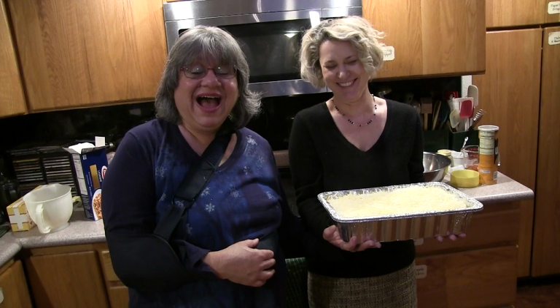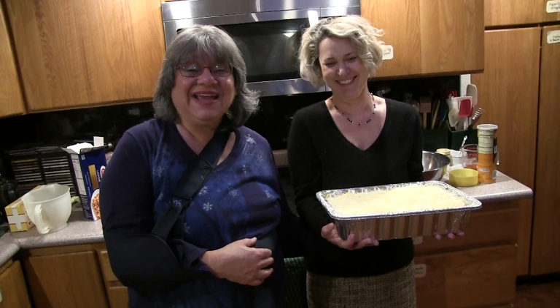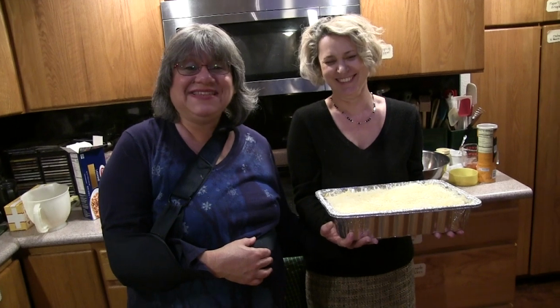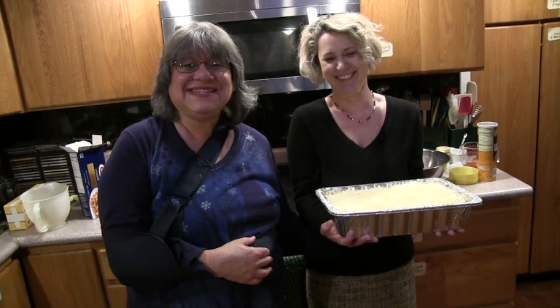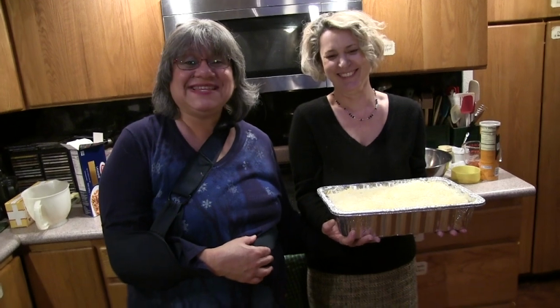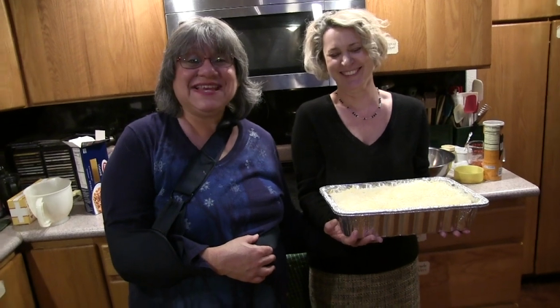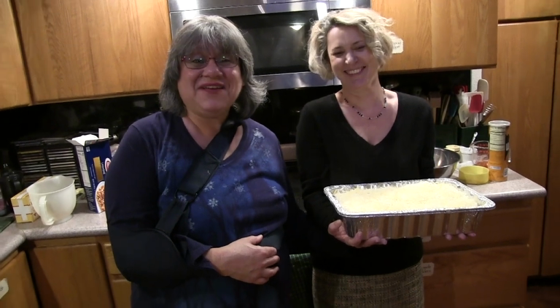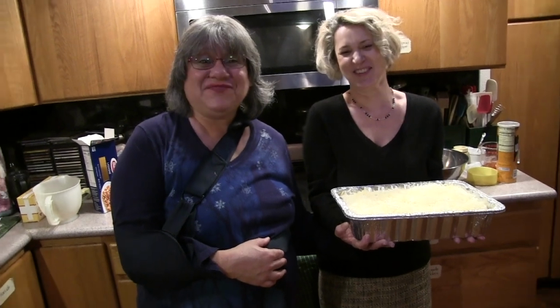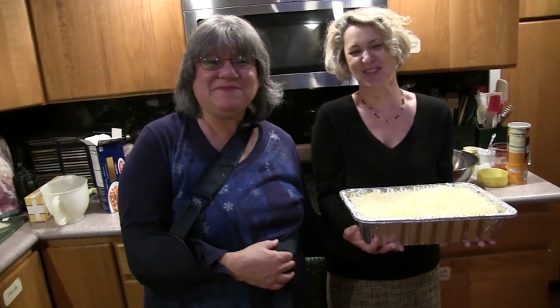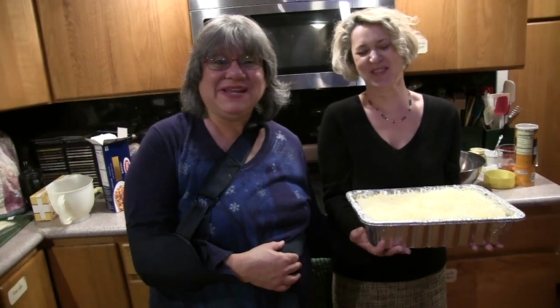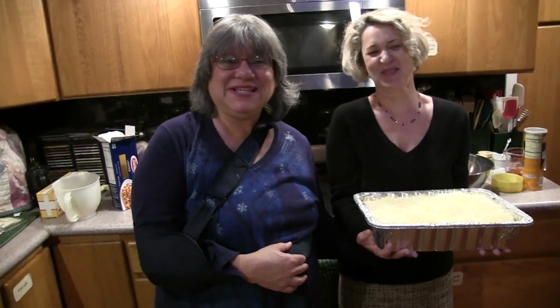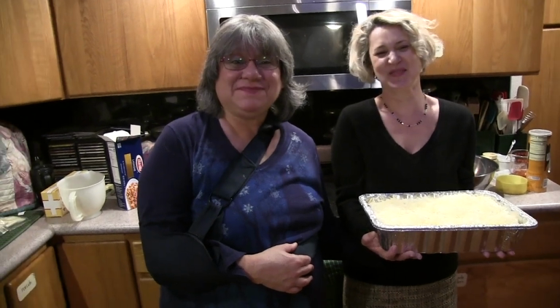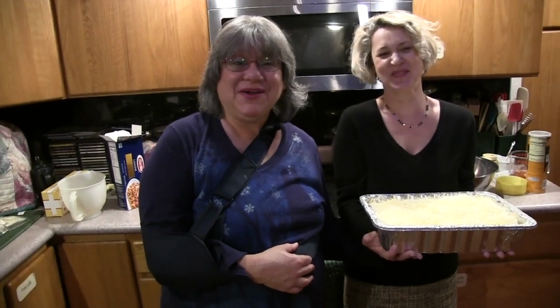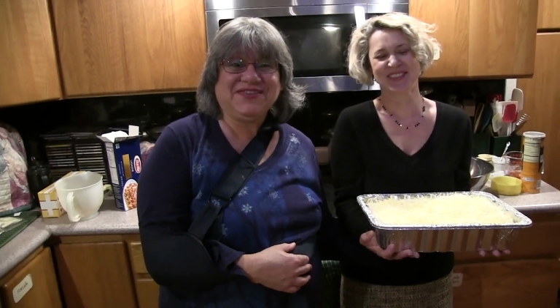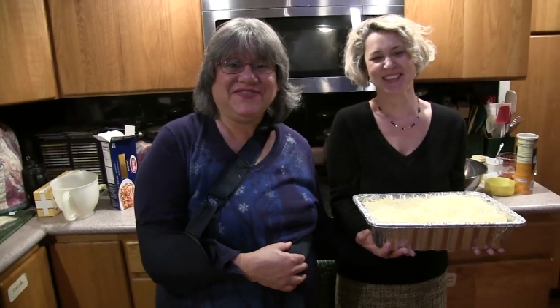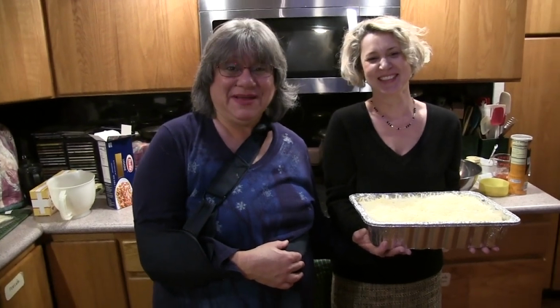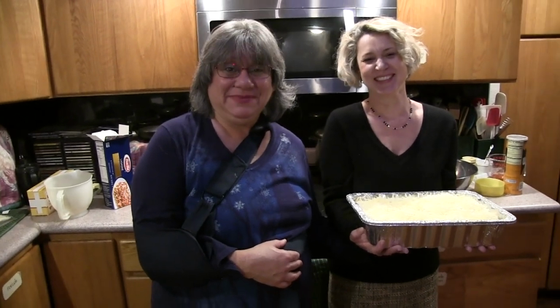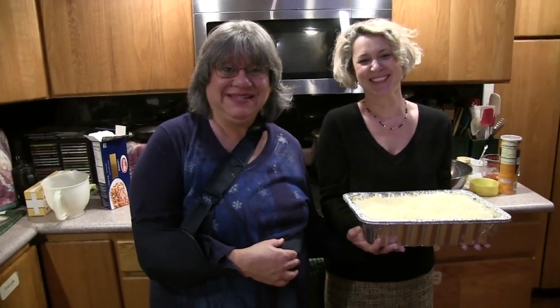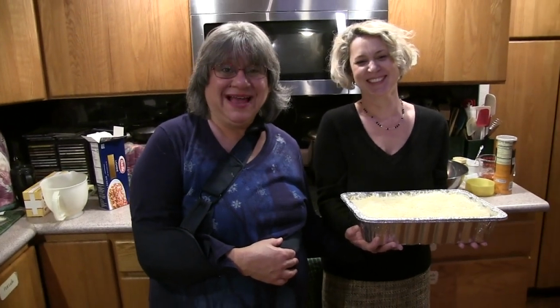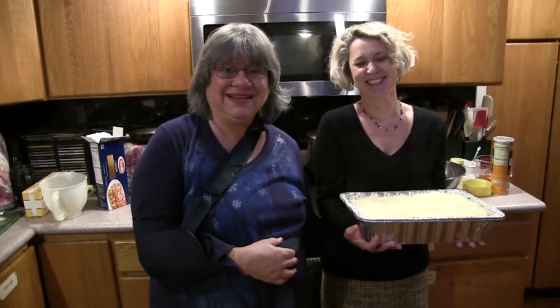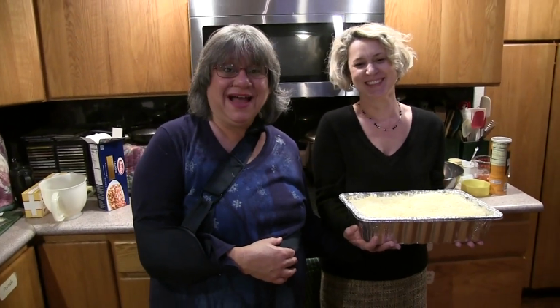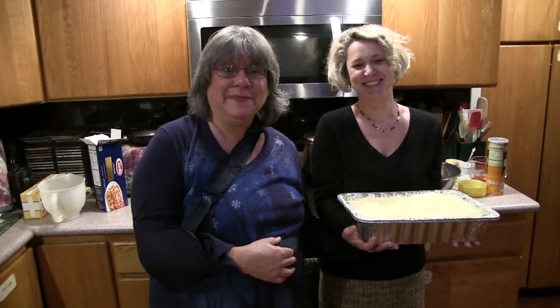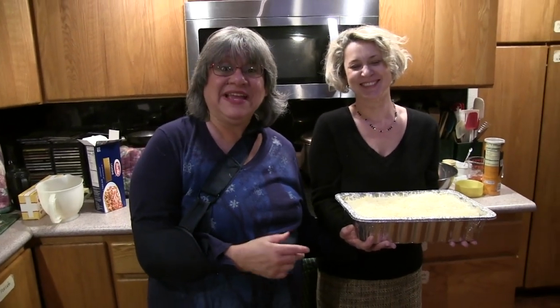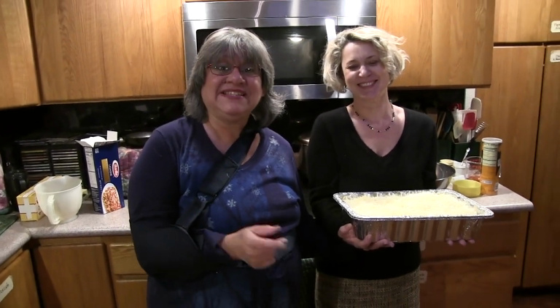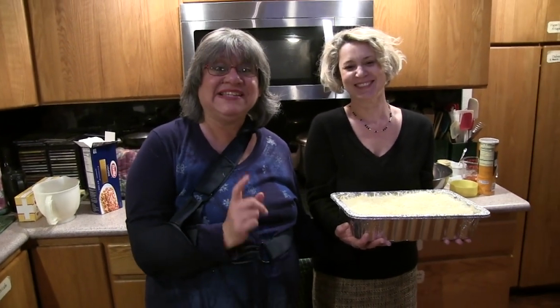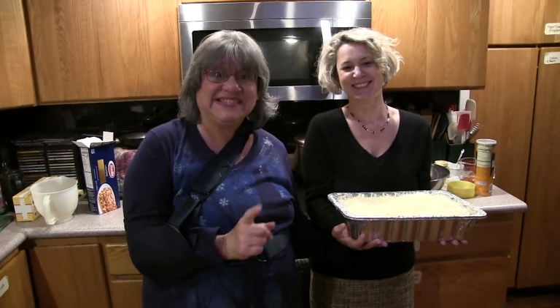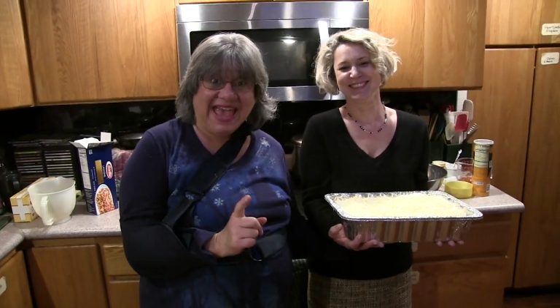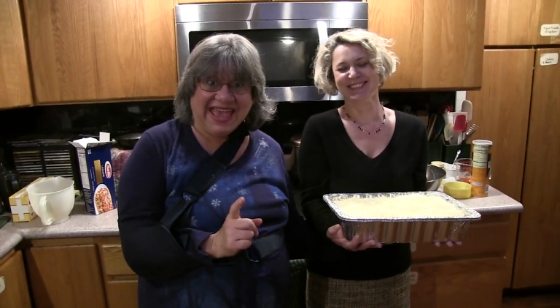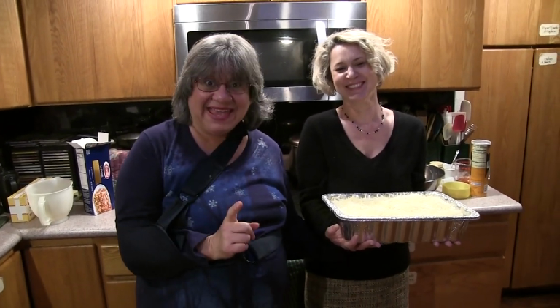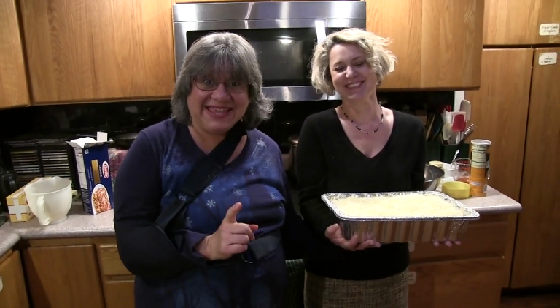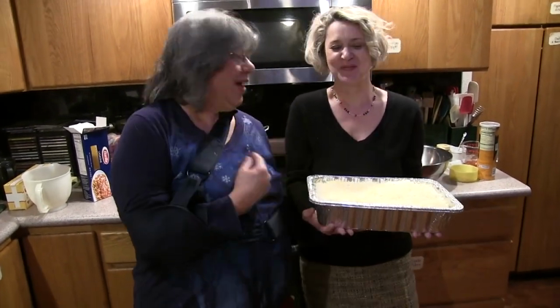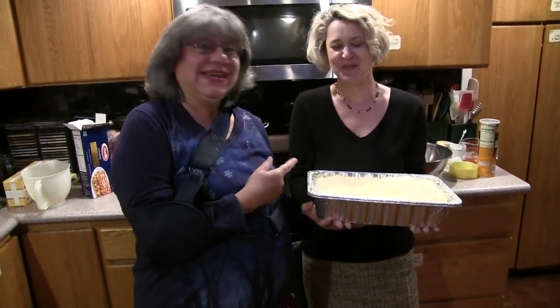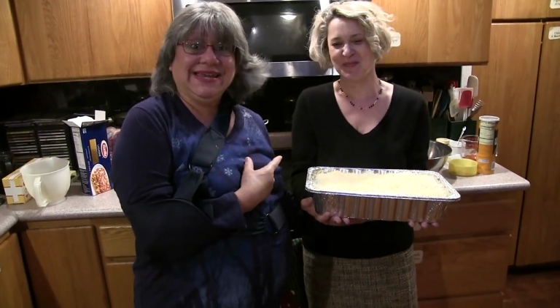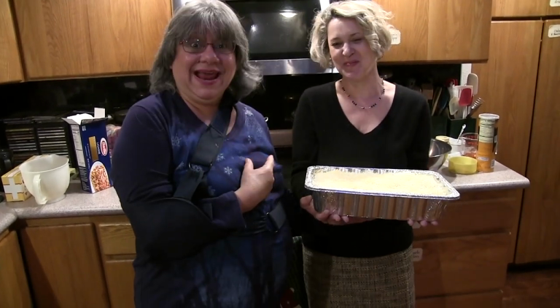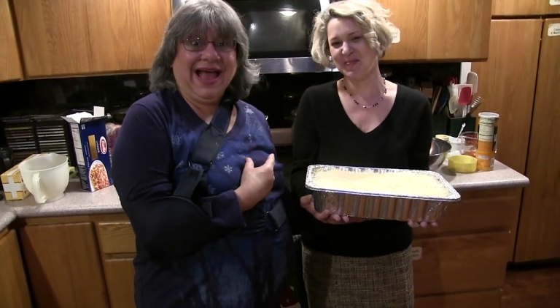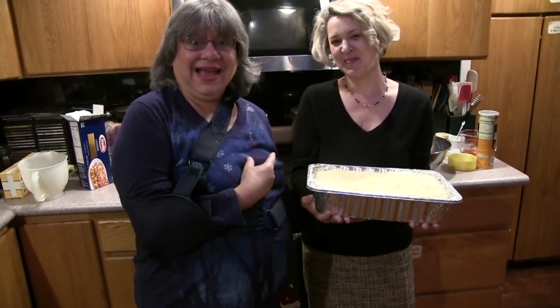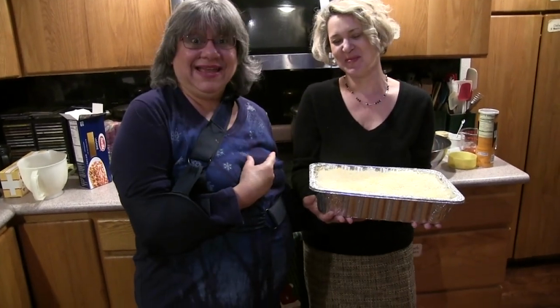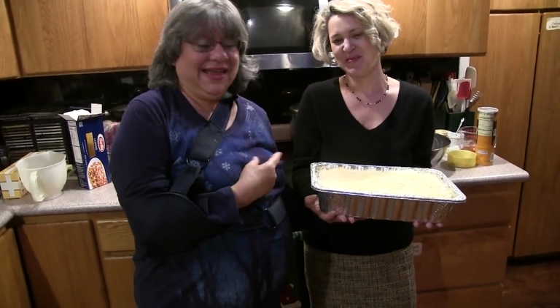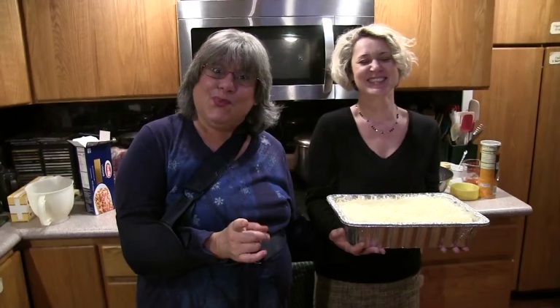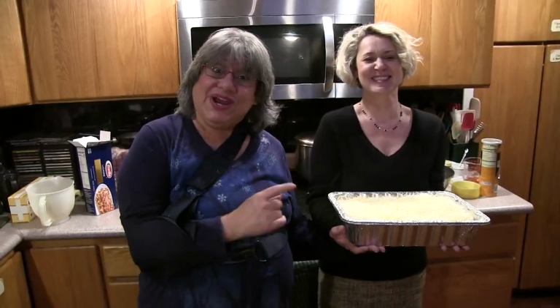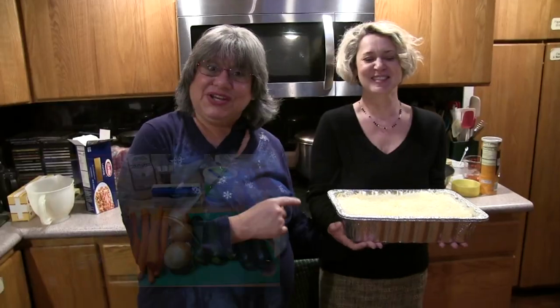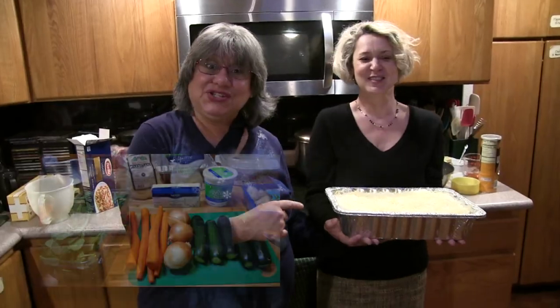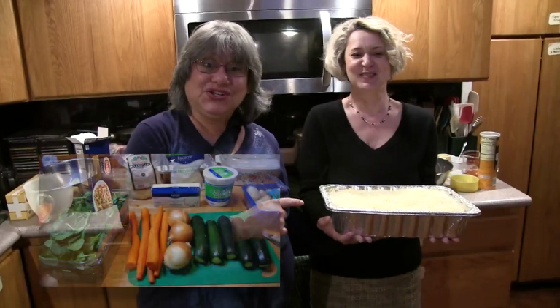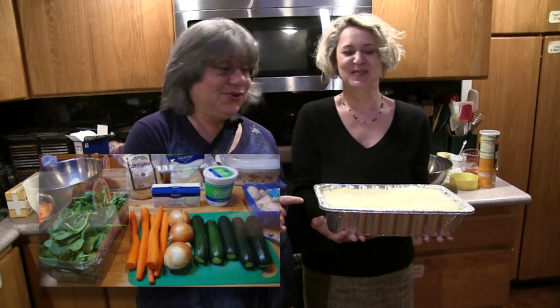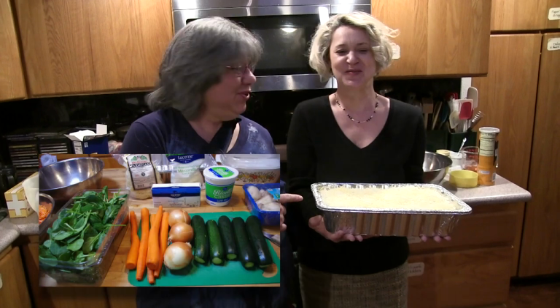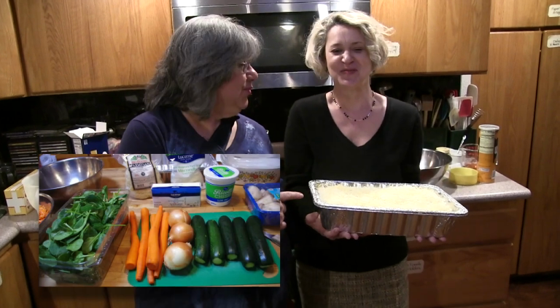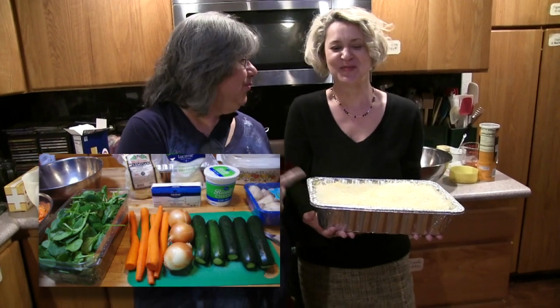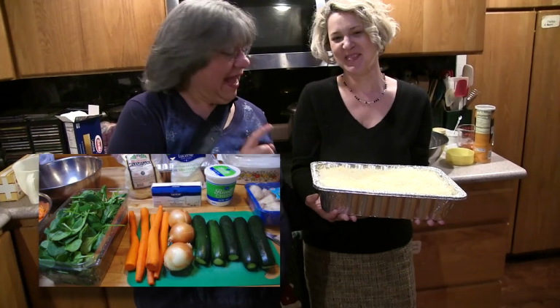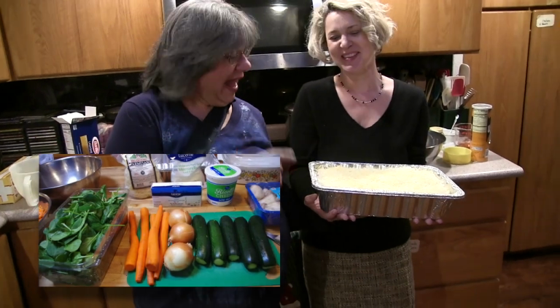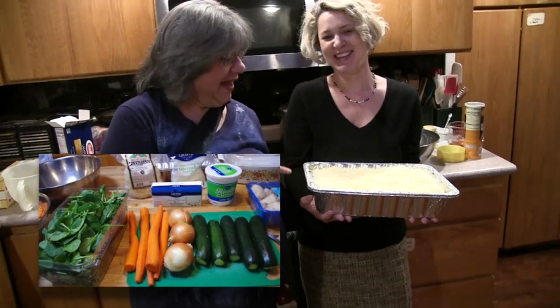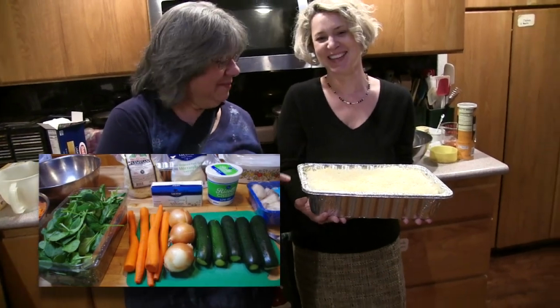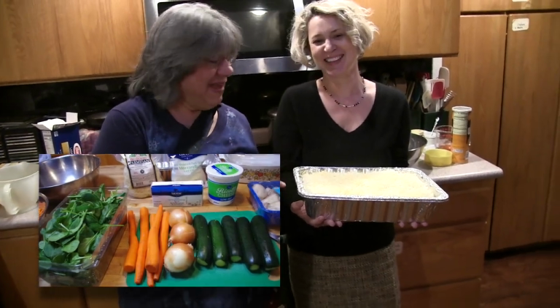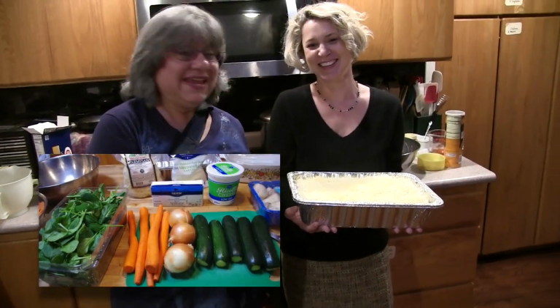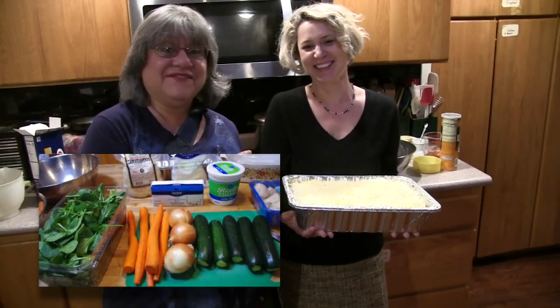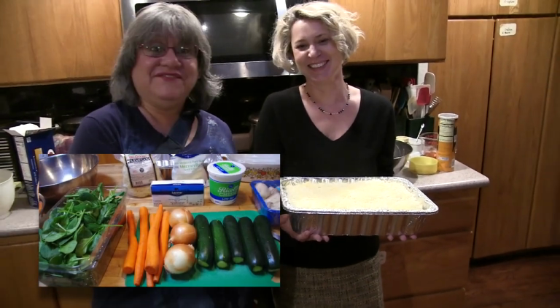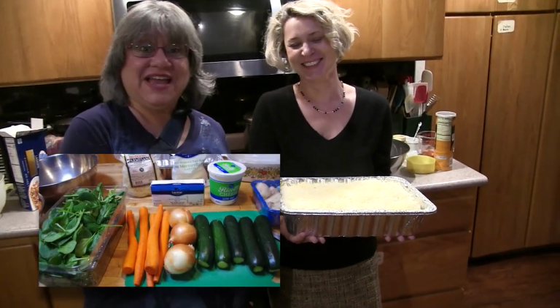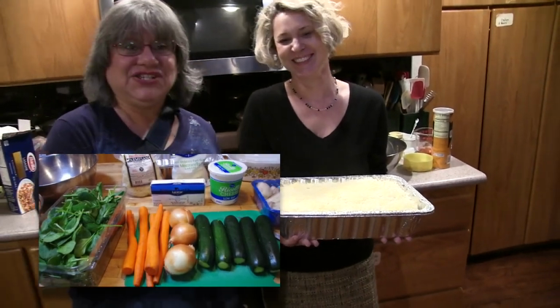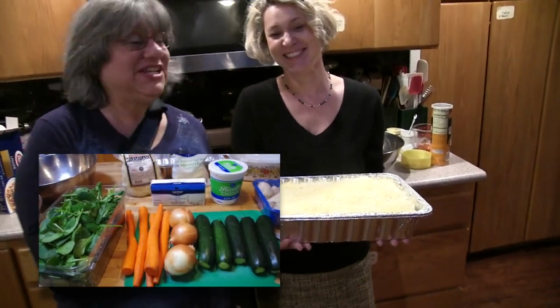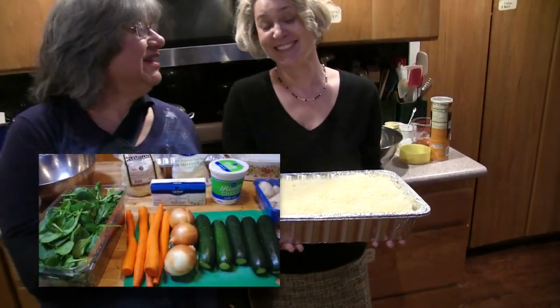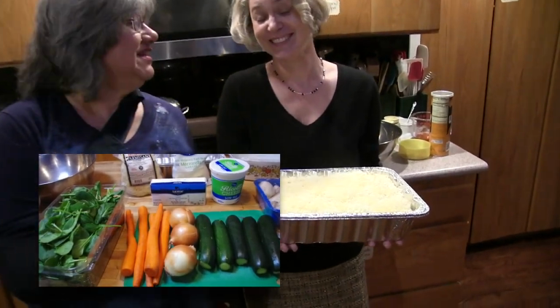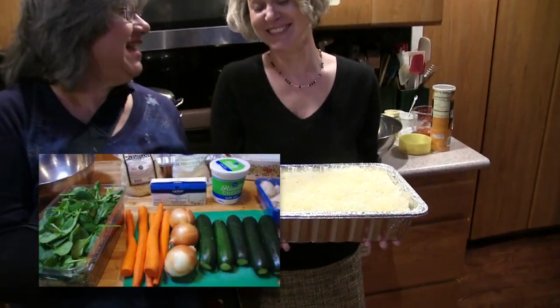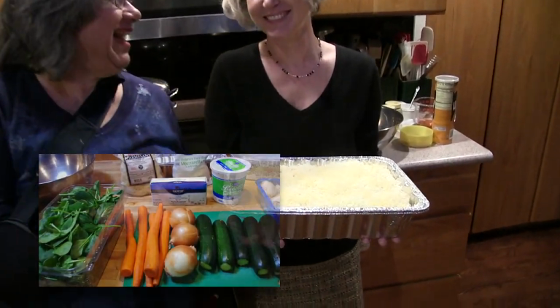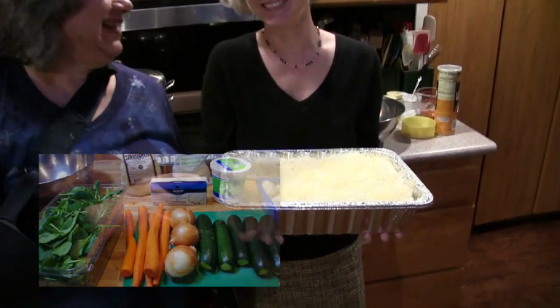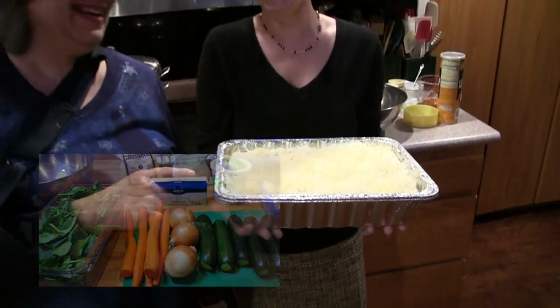Hi, this is Annette from MoneySmartFamily.com and today Wendy and I are going to show you how to make veggie lasagna.